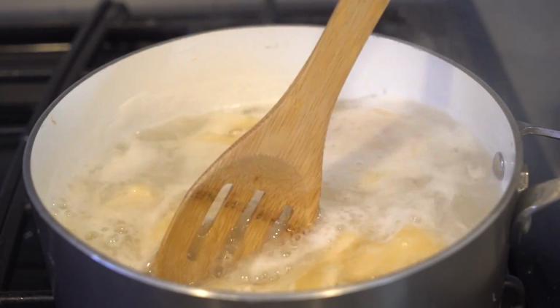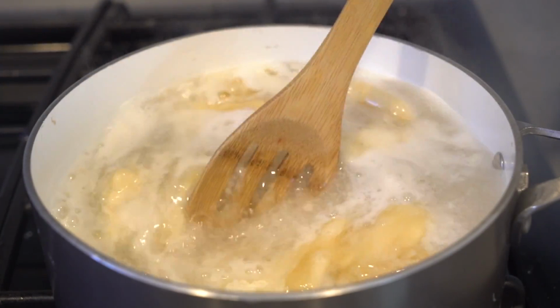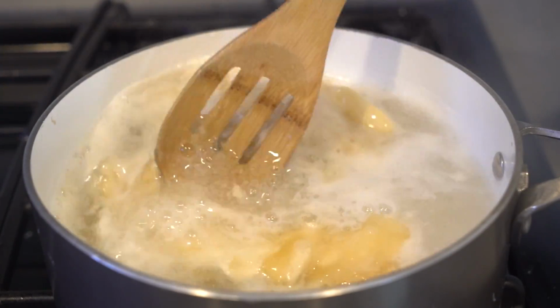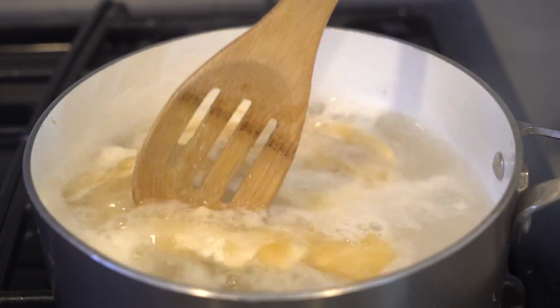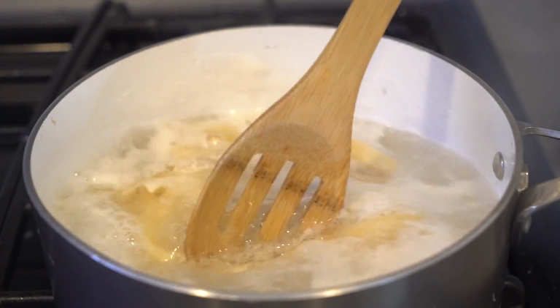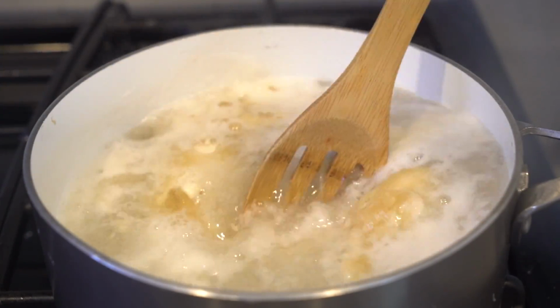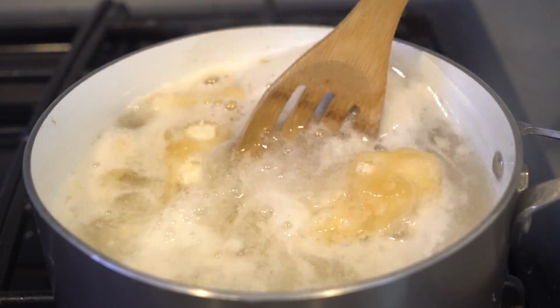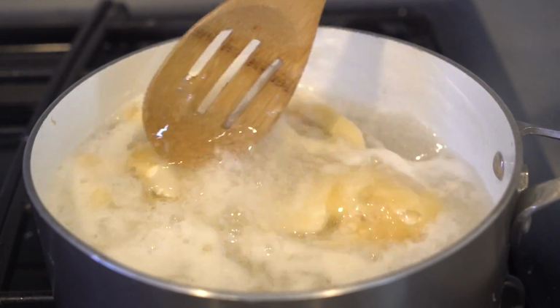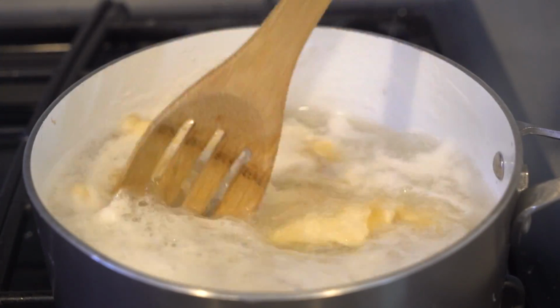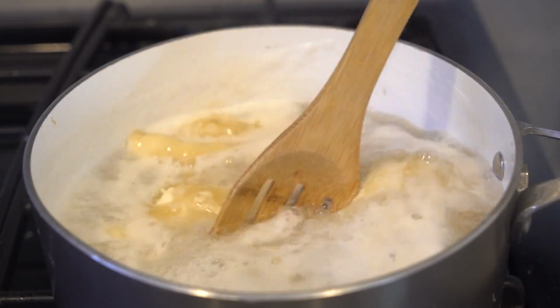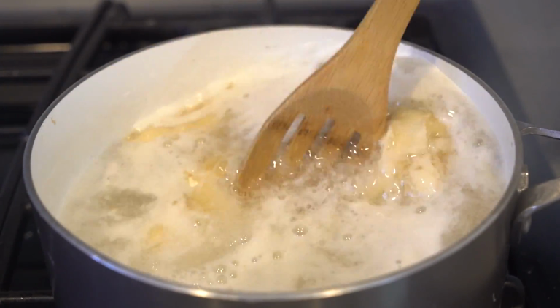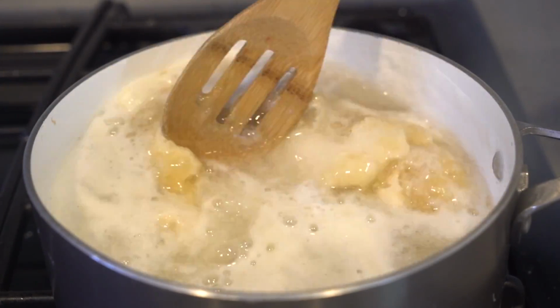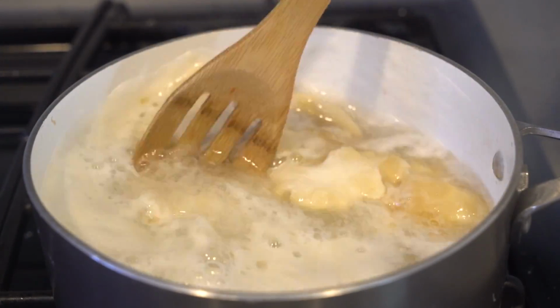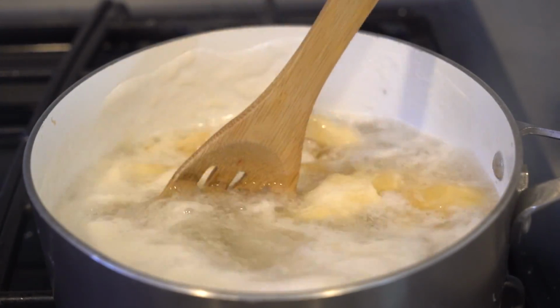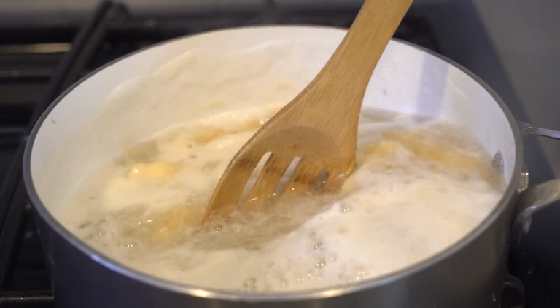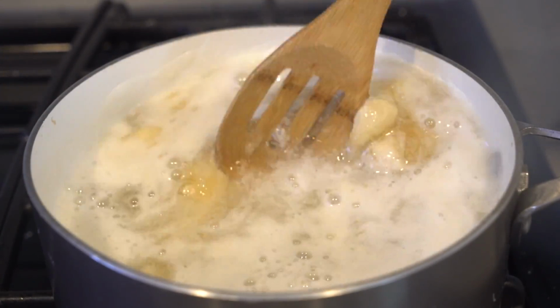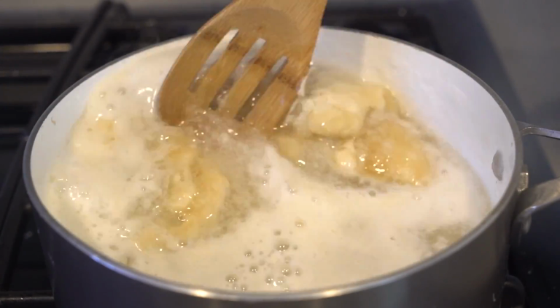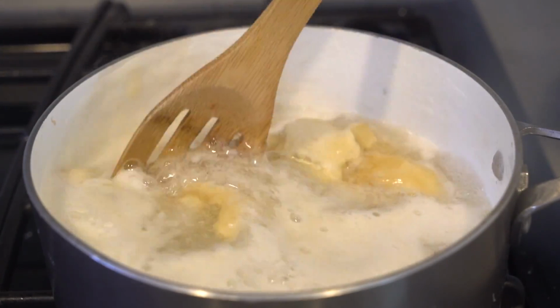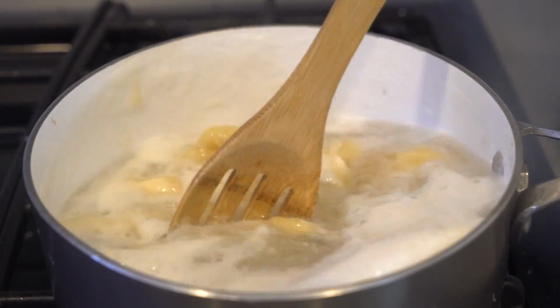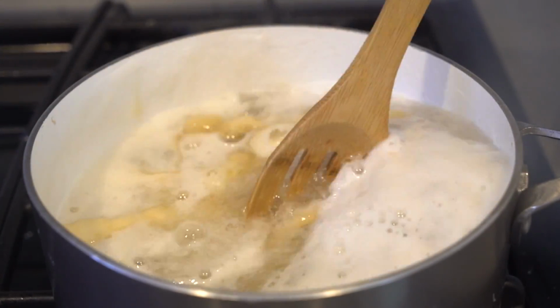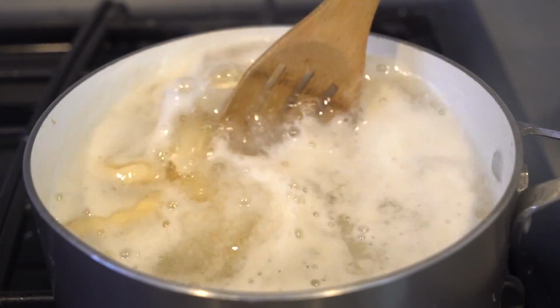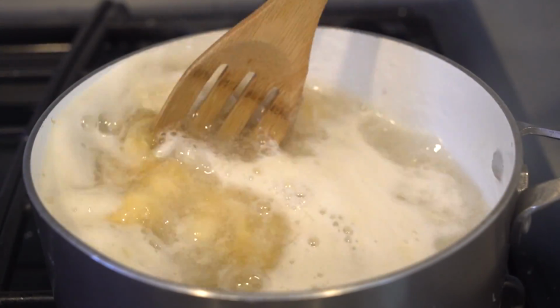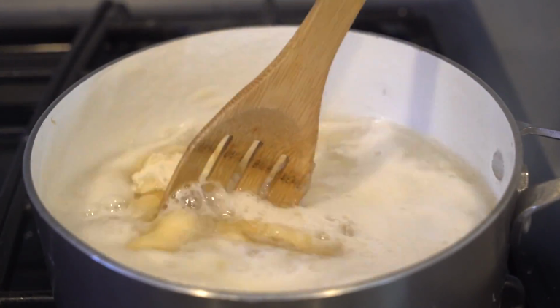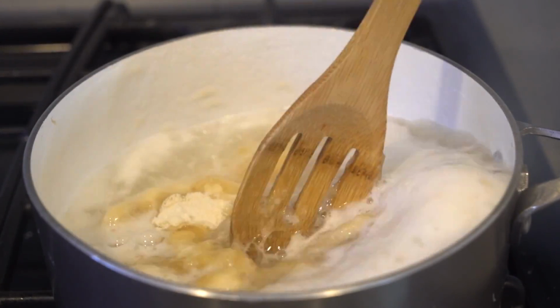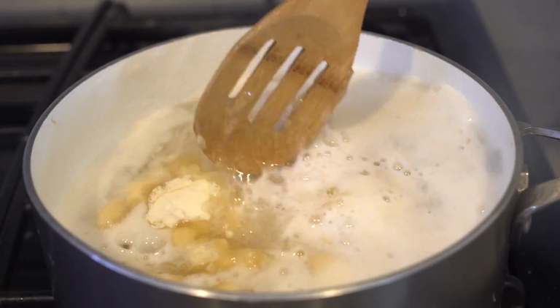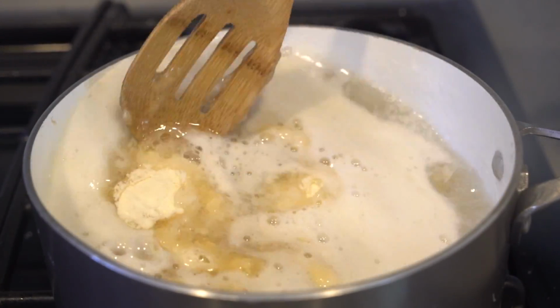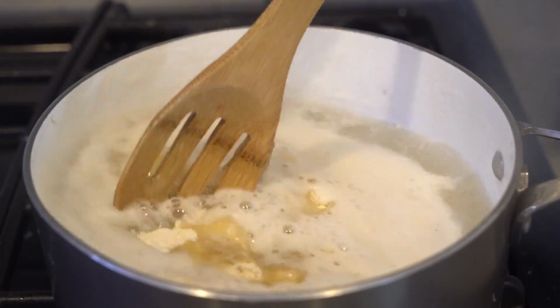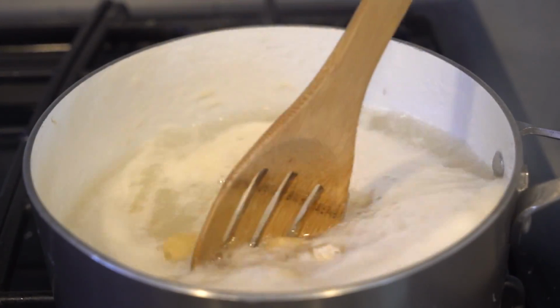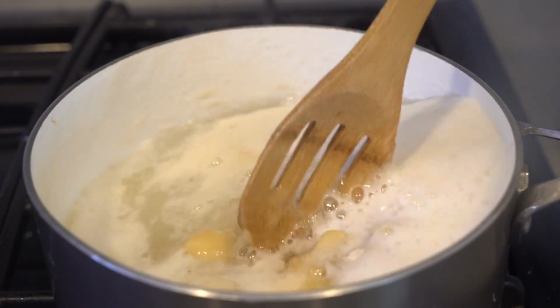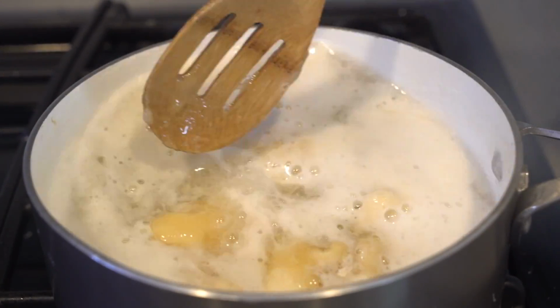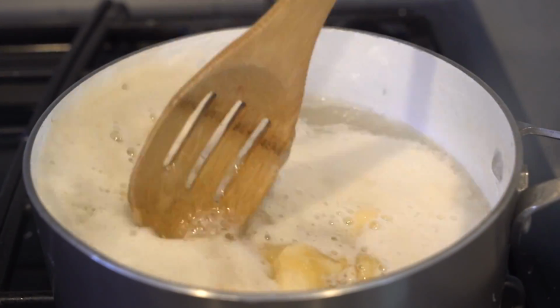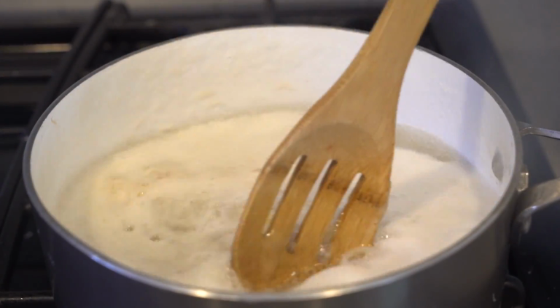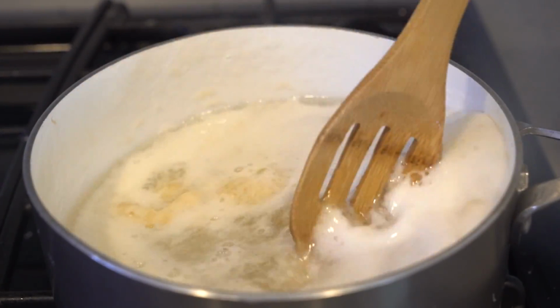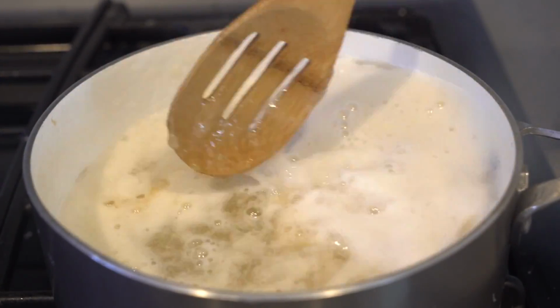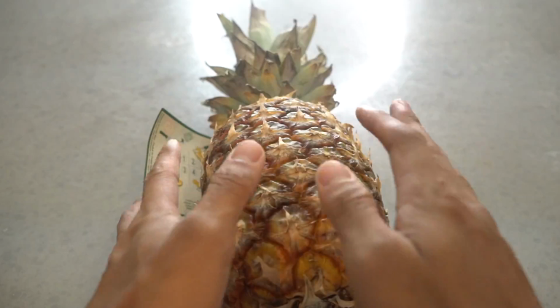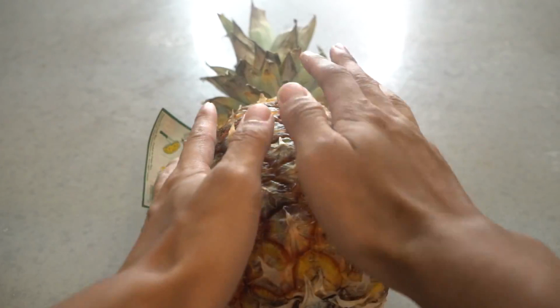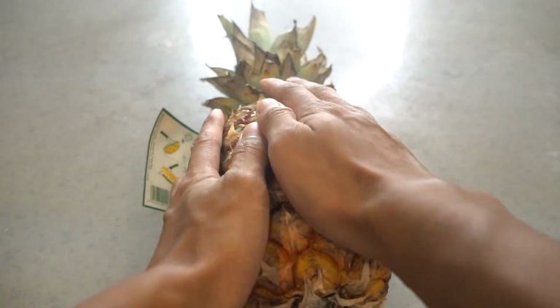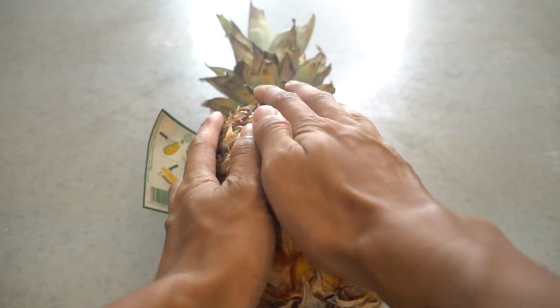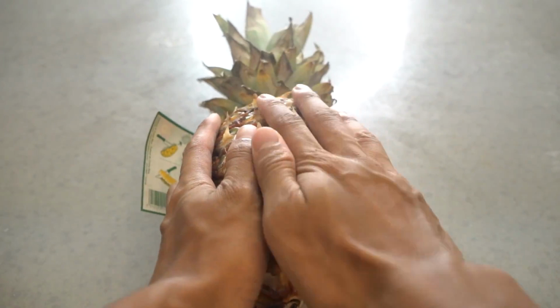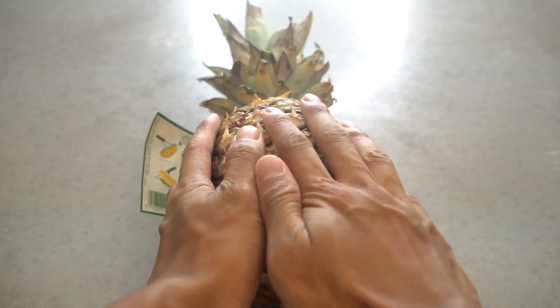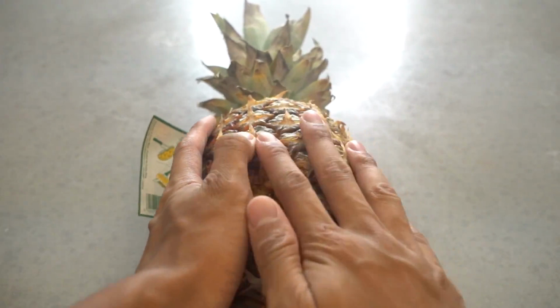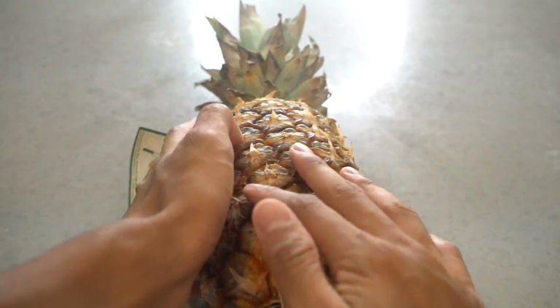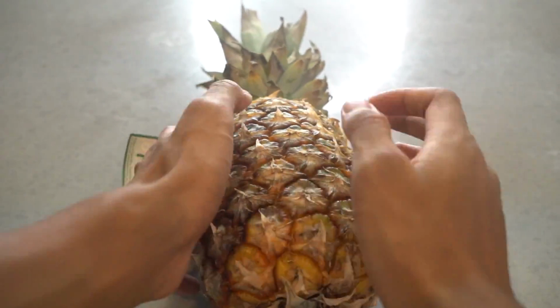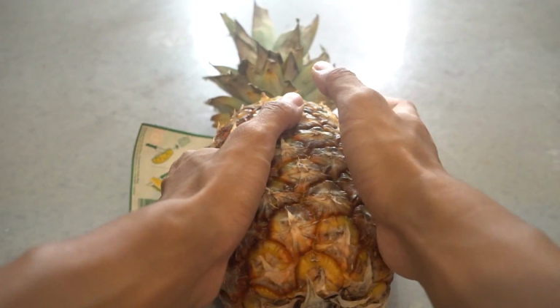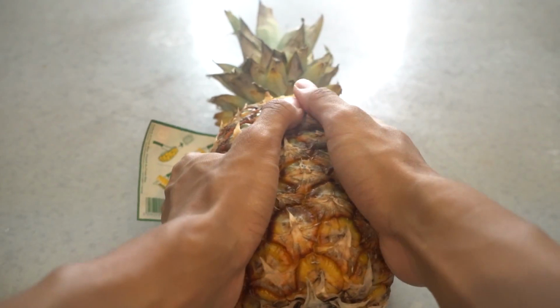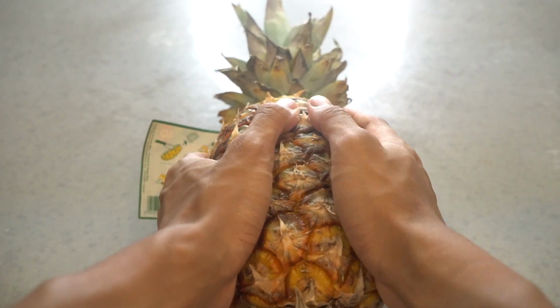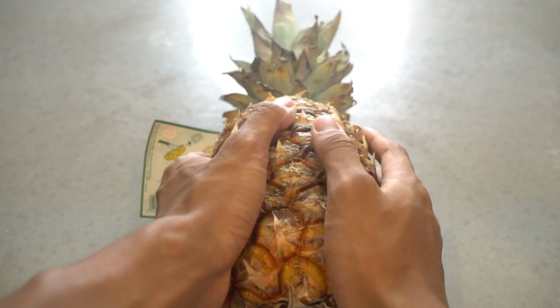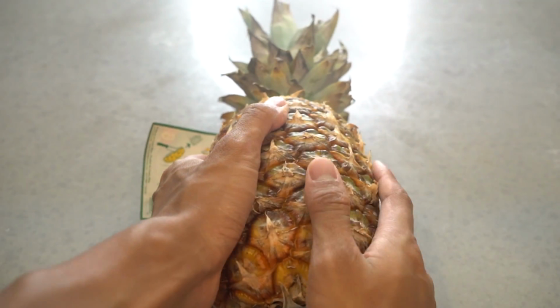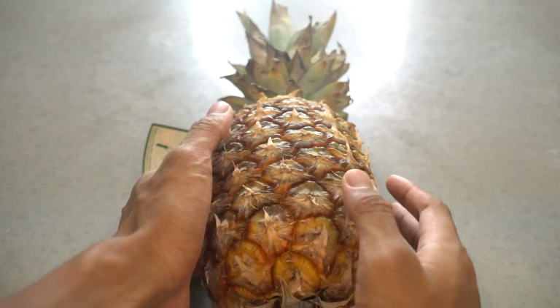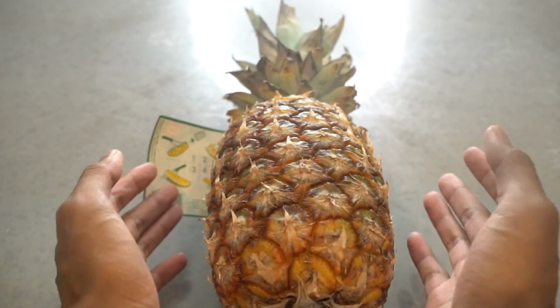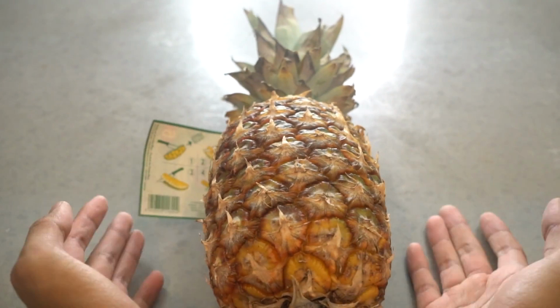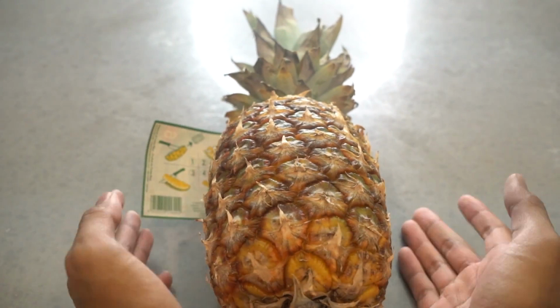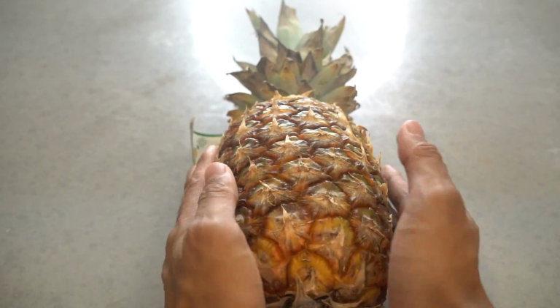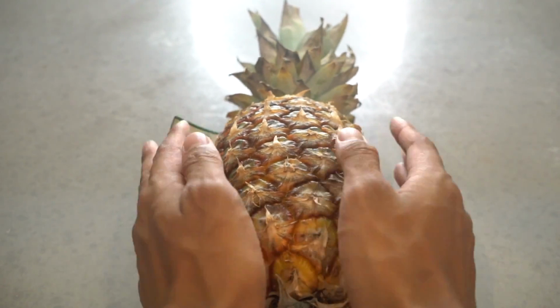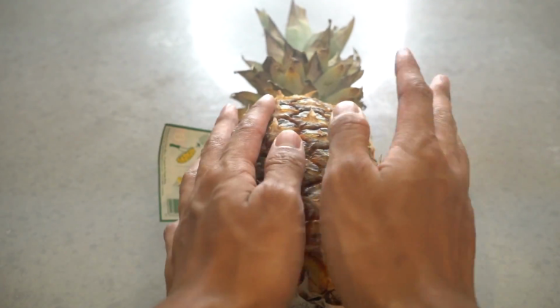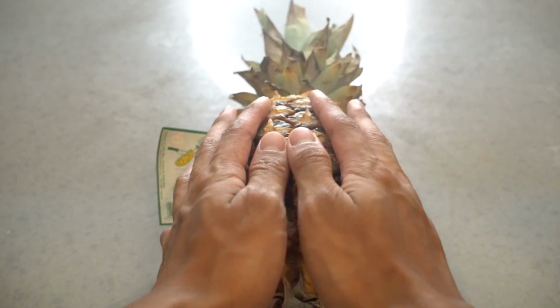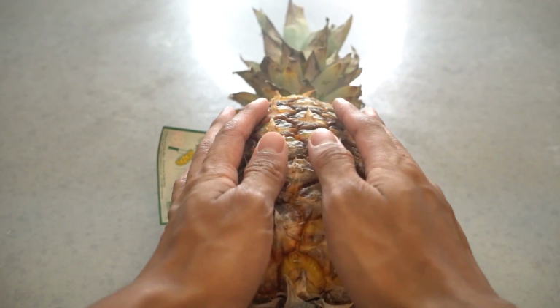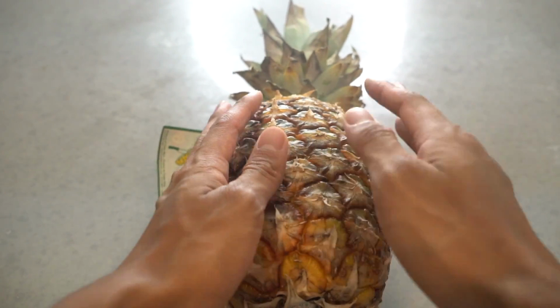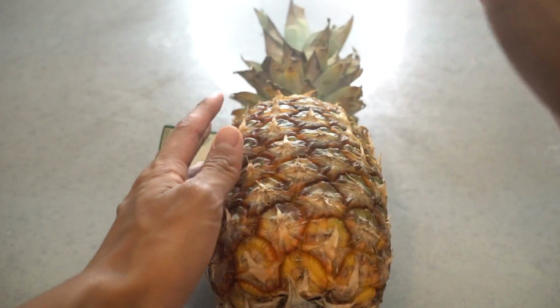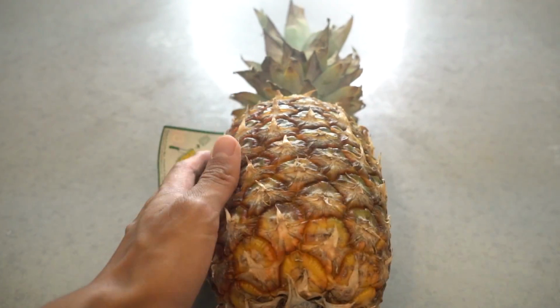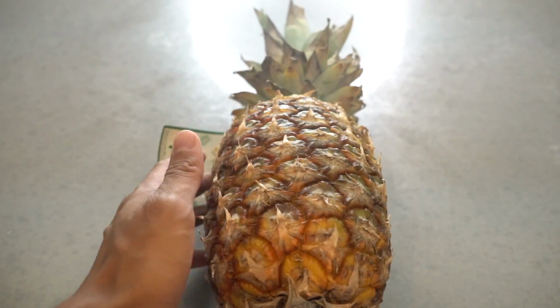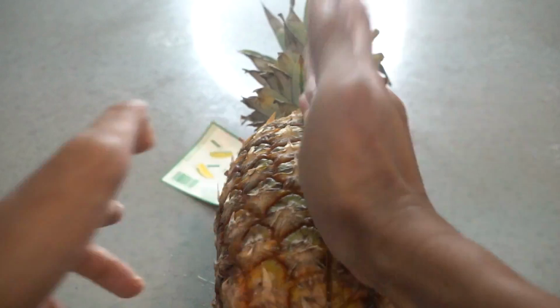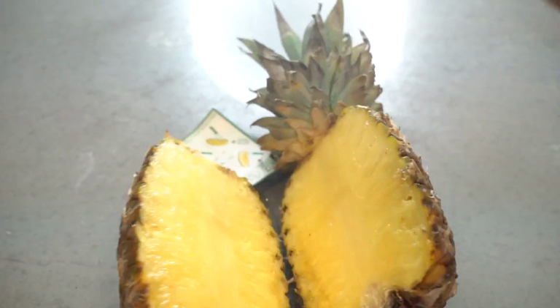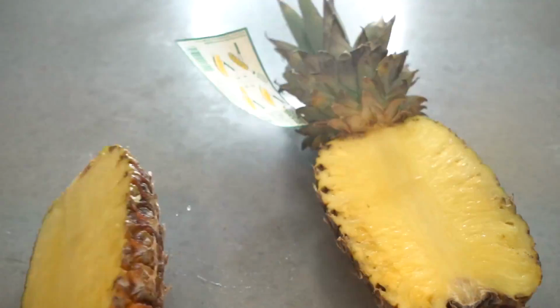Unflavored gelatin is very stubborn — it takes some time to dissolve. That's where the pineapple is going to come in, you know, fill it up and then we're good to go.